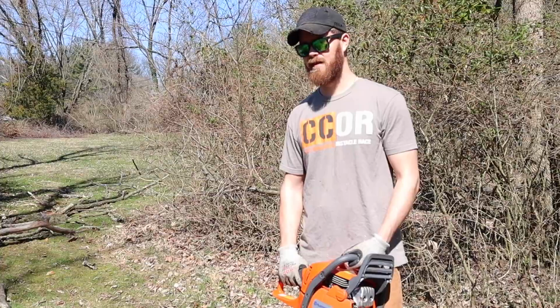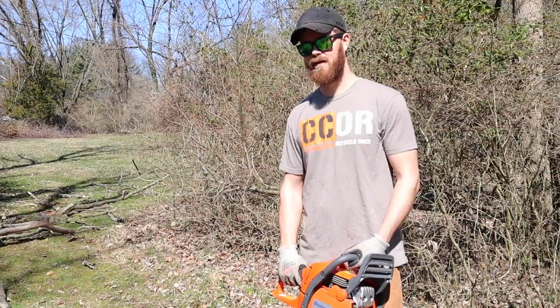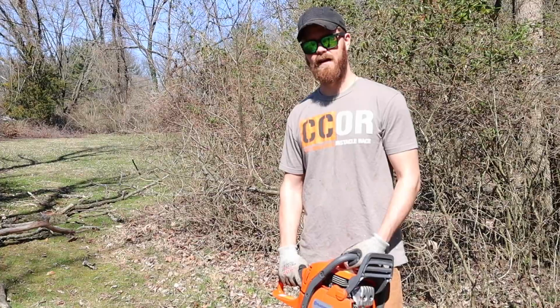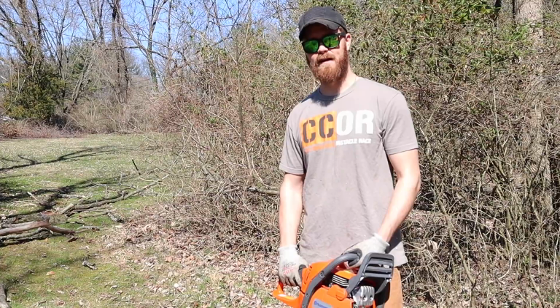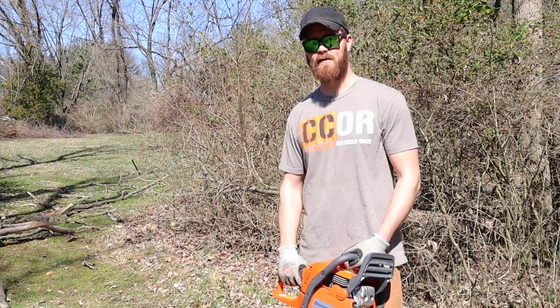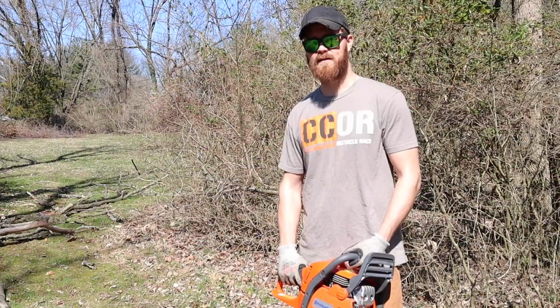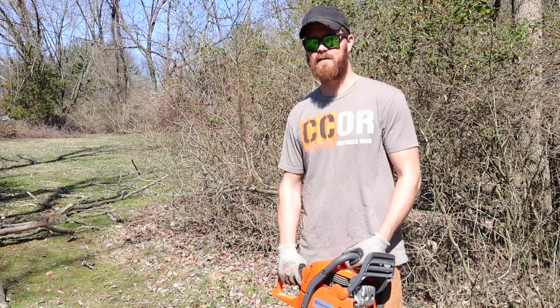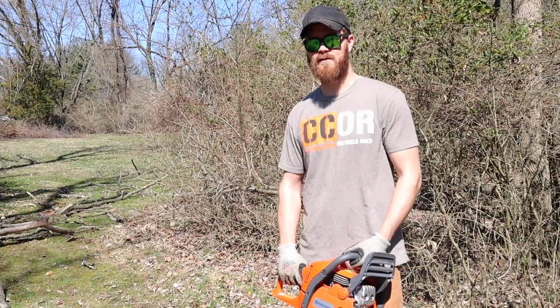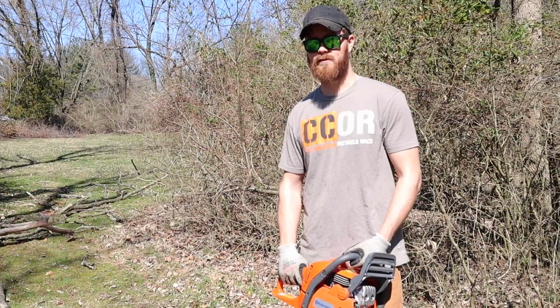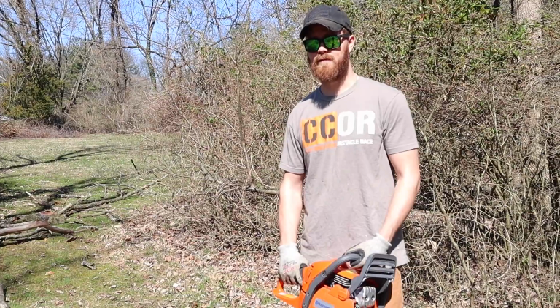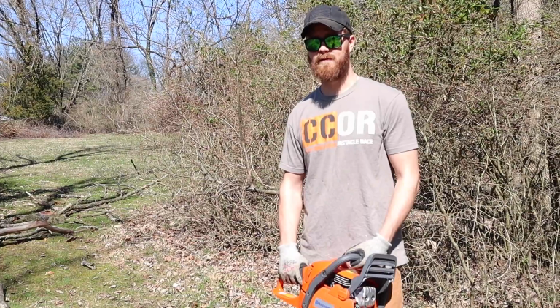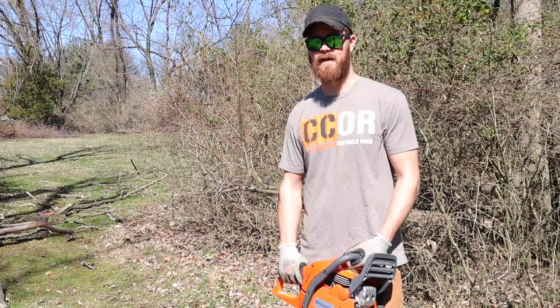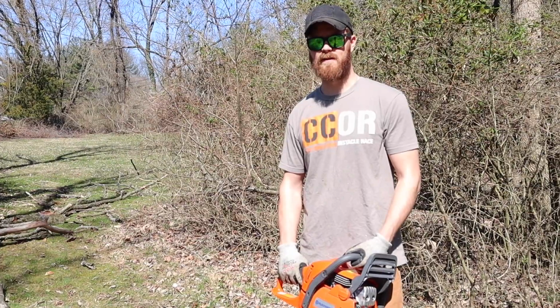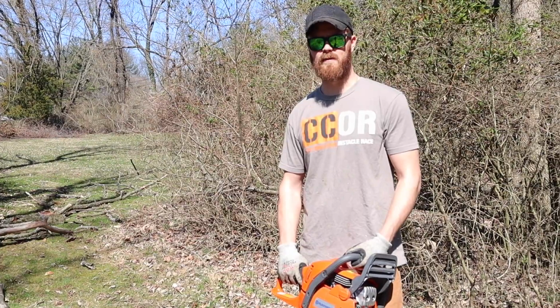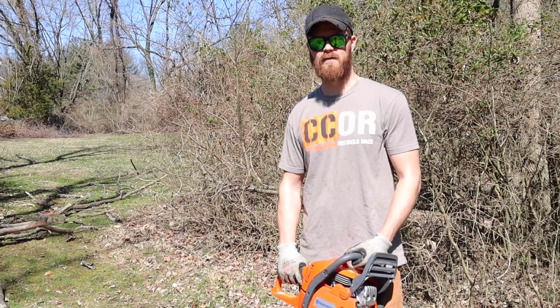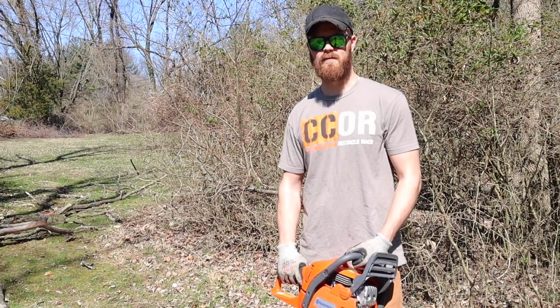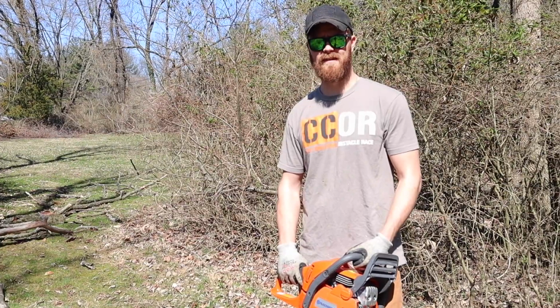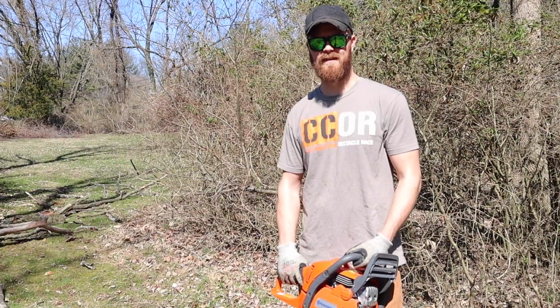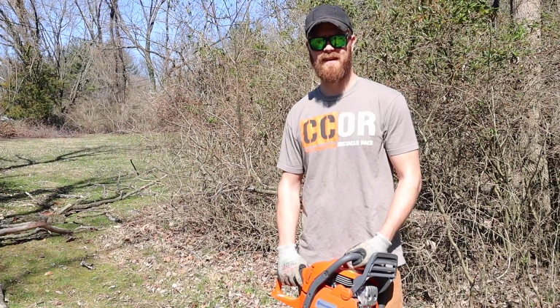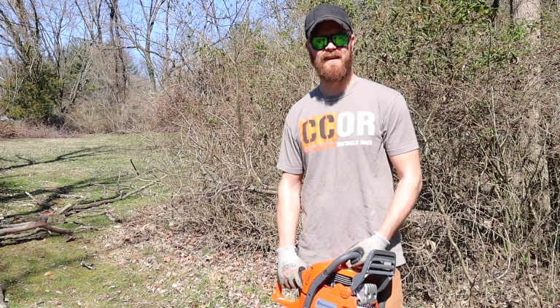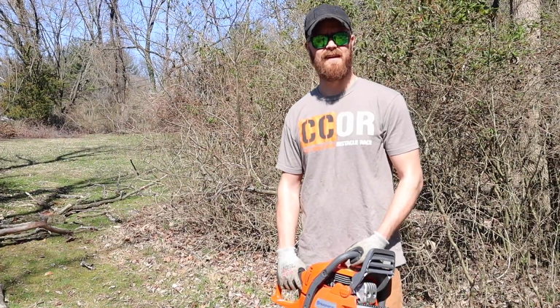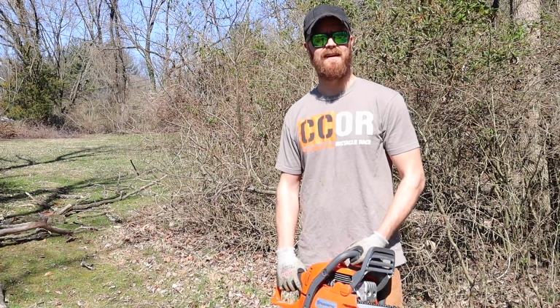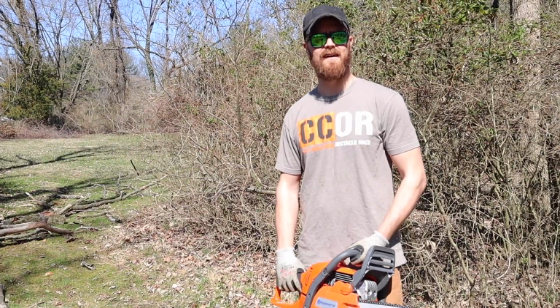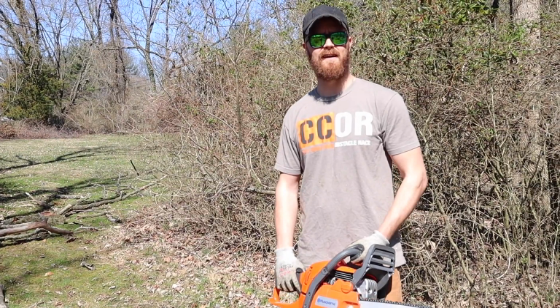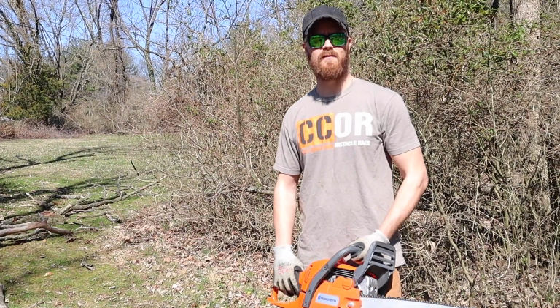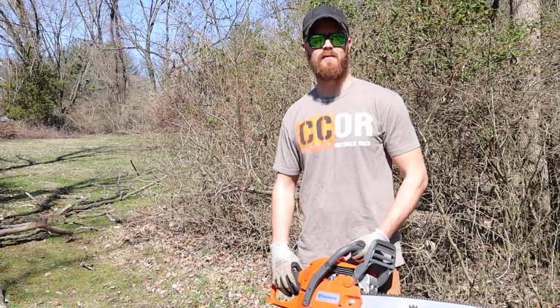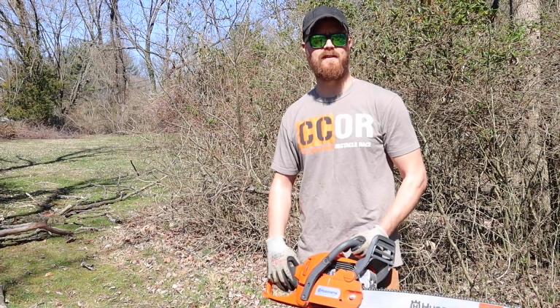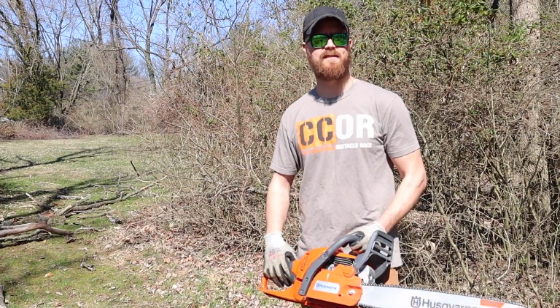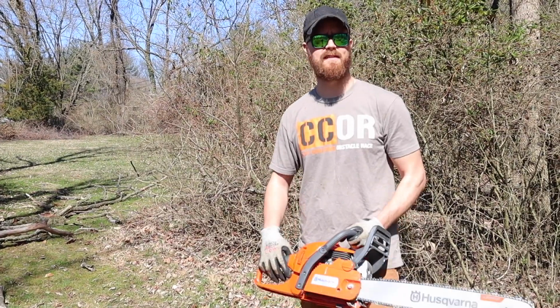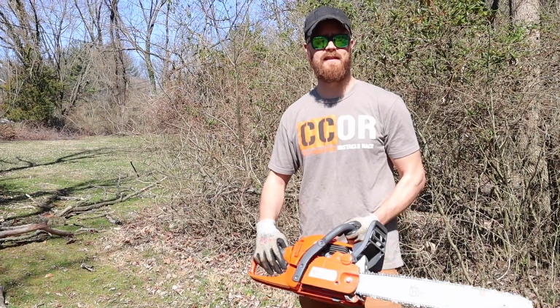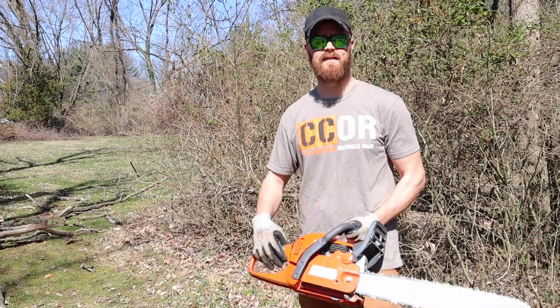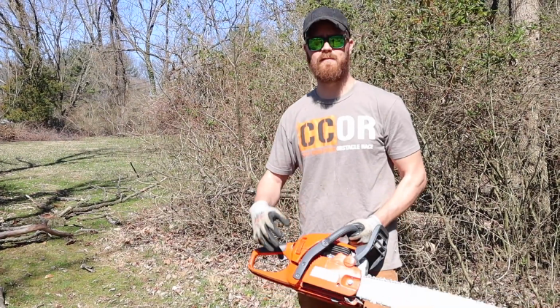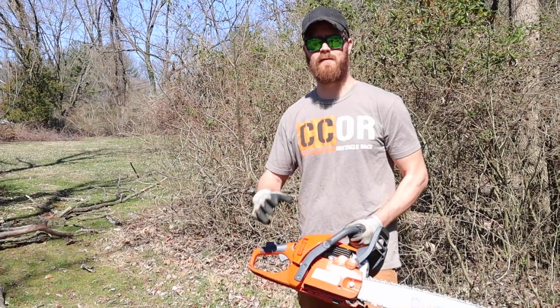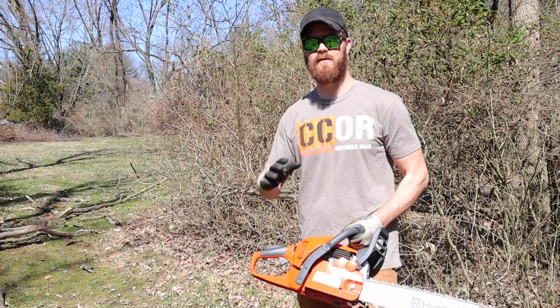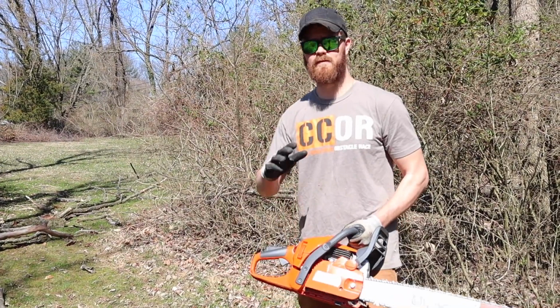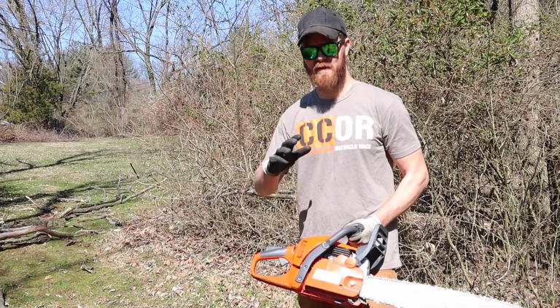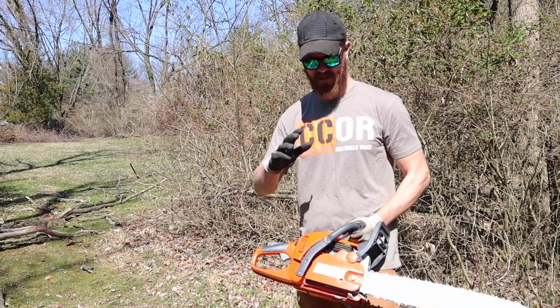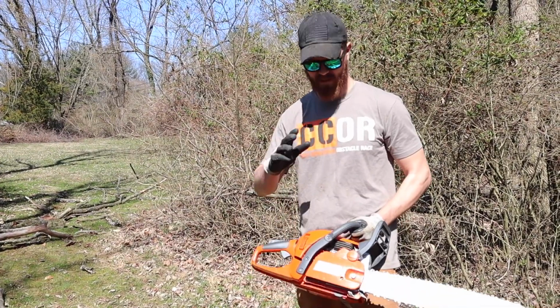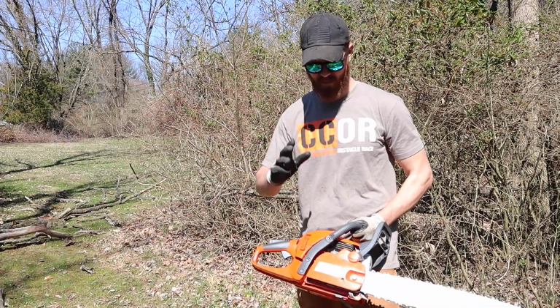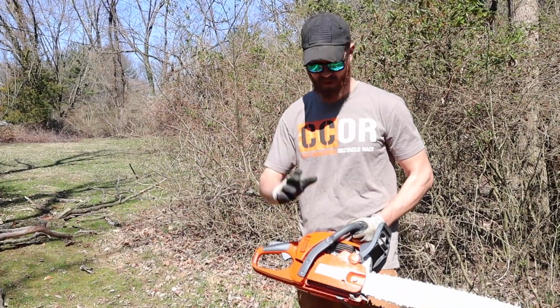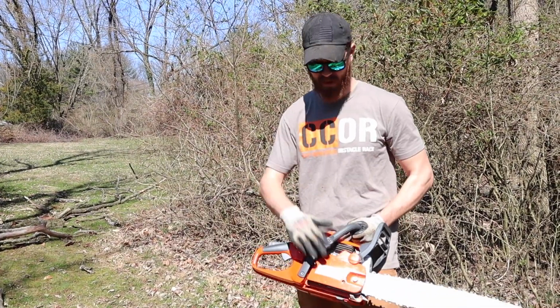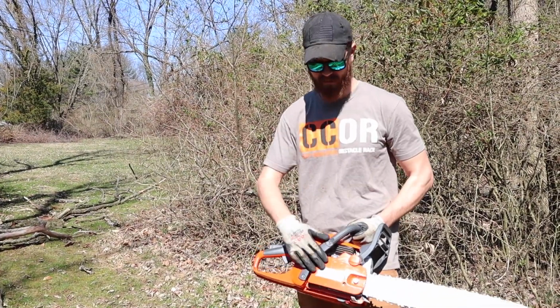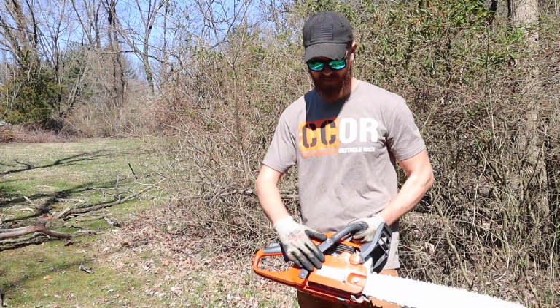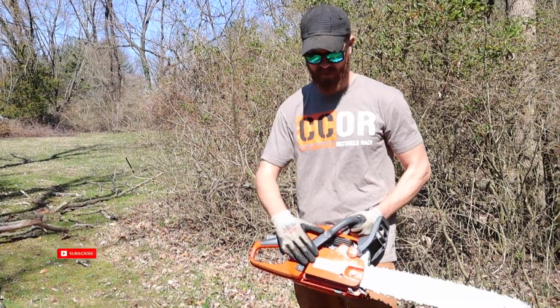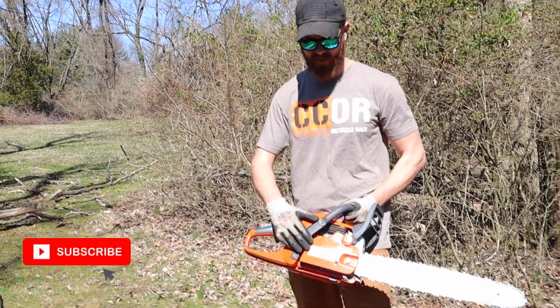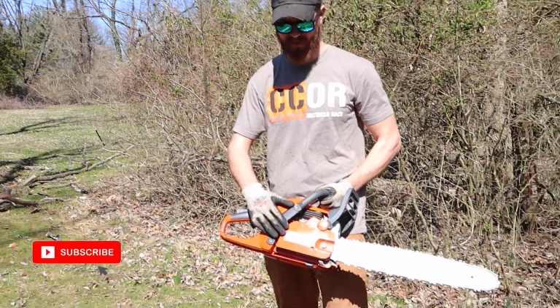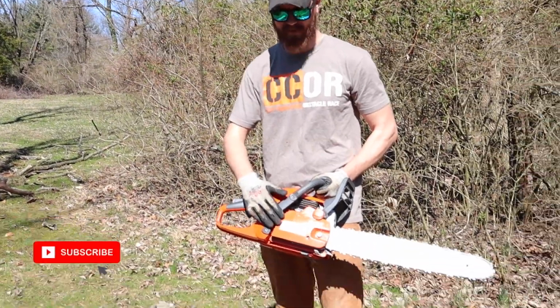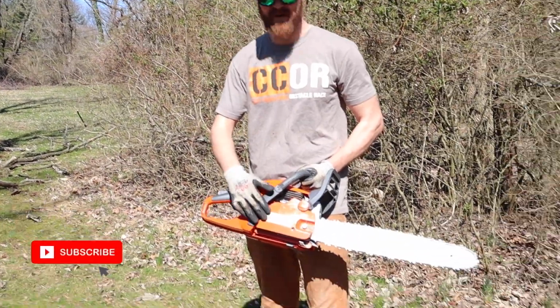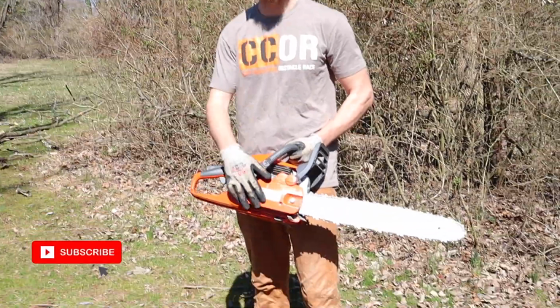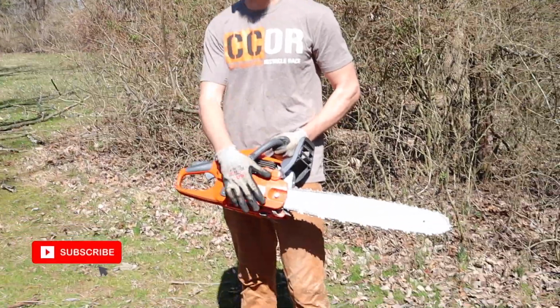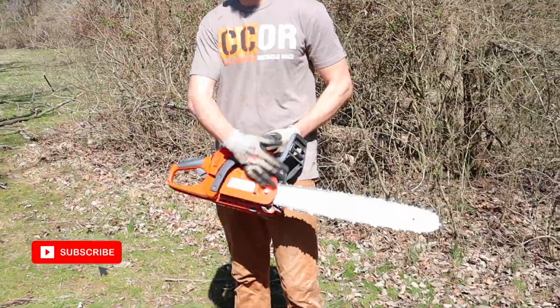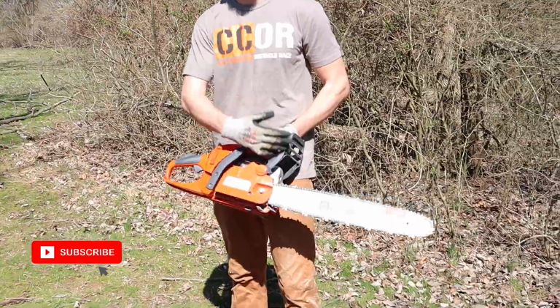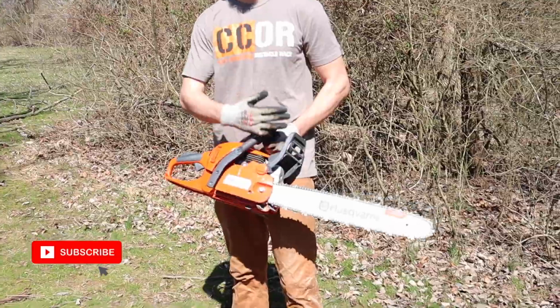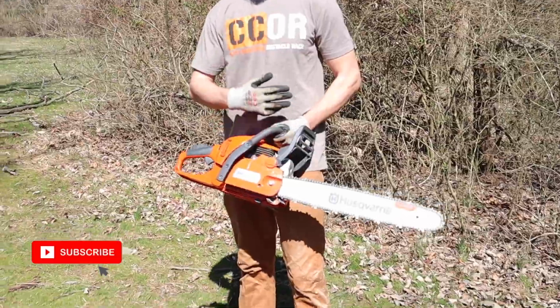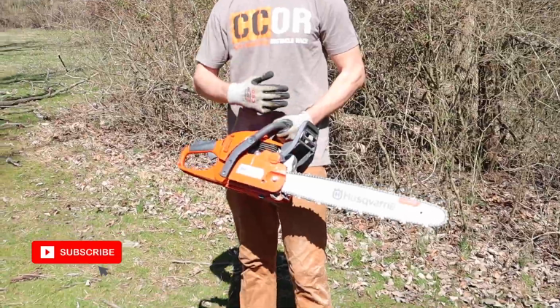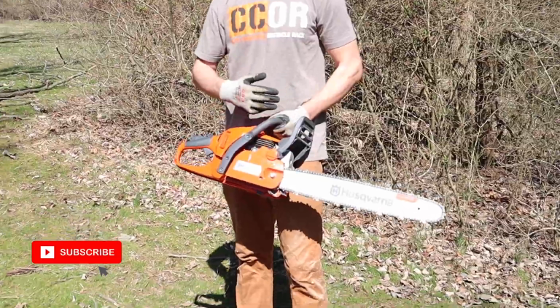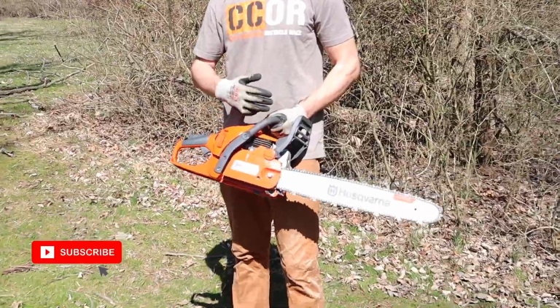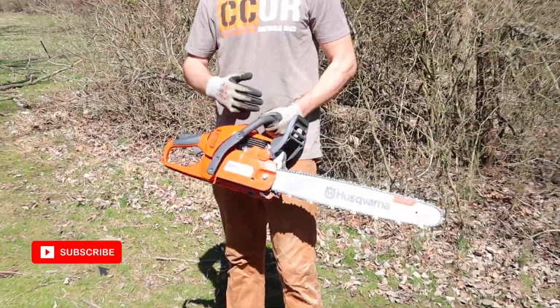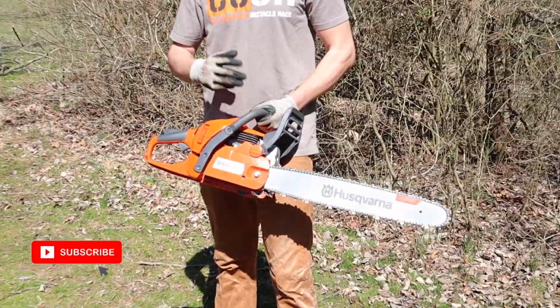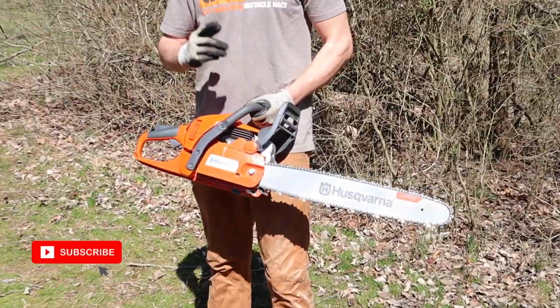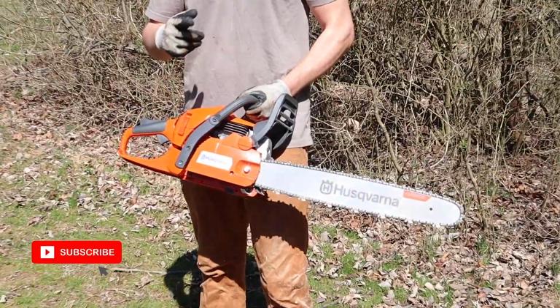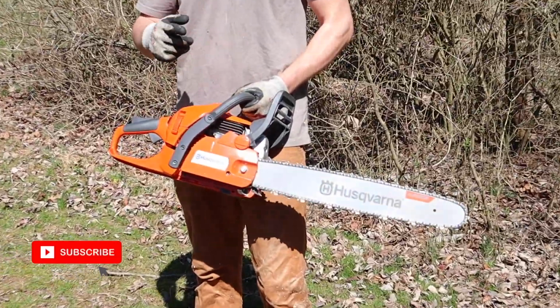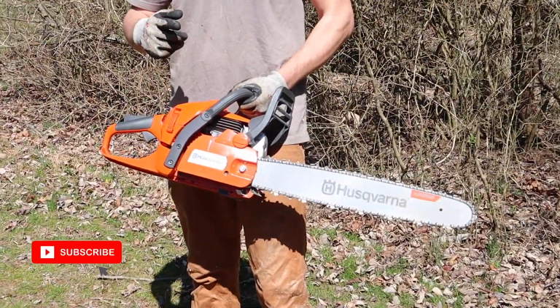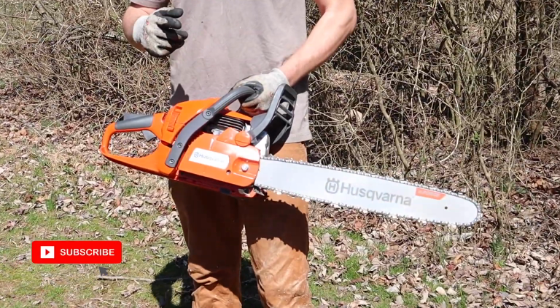And that was Simple Tree Felling 101. If you want to see the review video on the Husqvarna, stay tuned and subscribe.